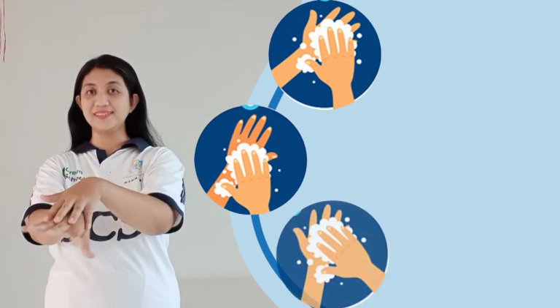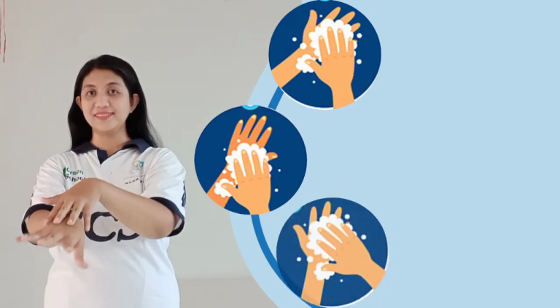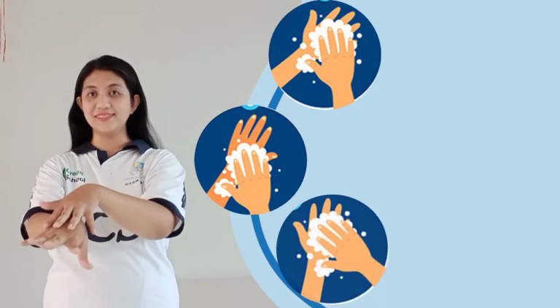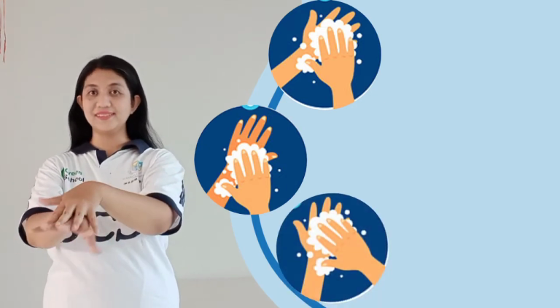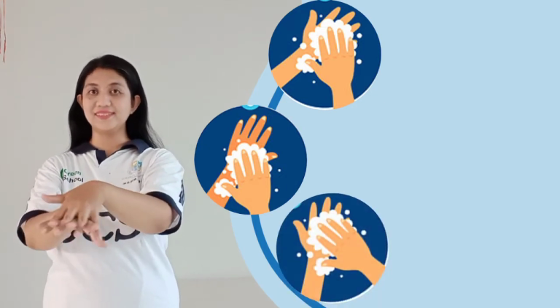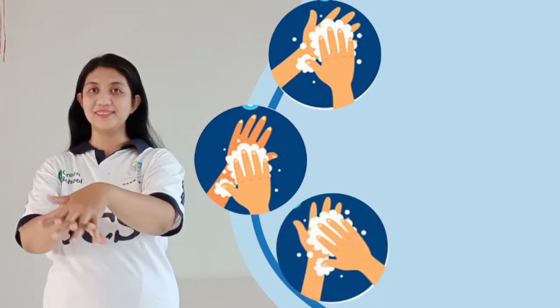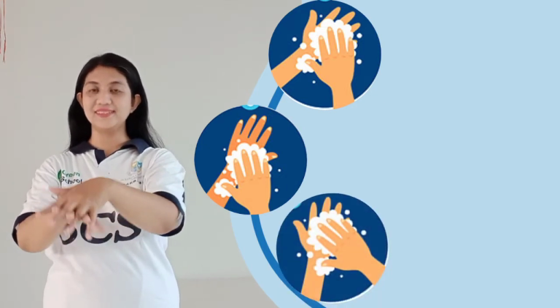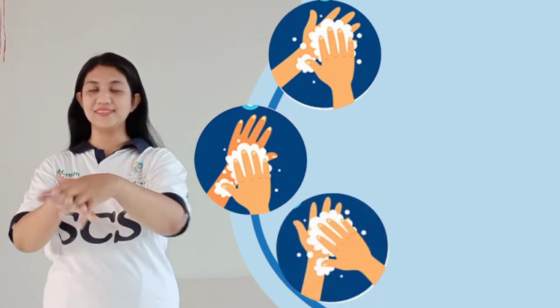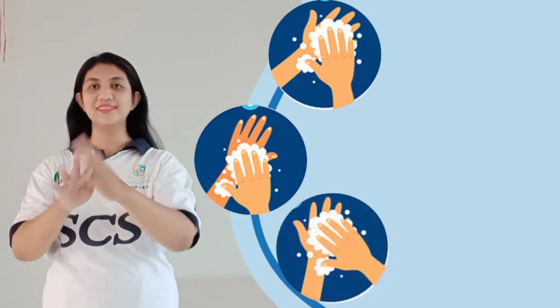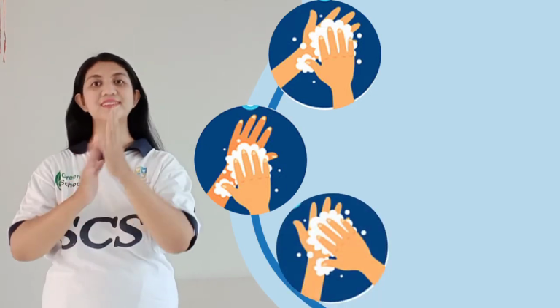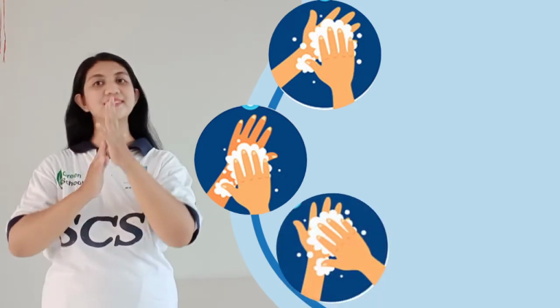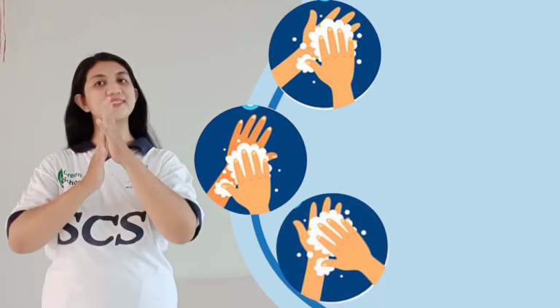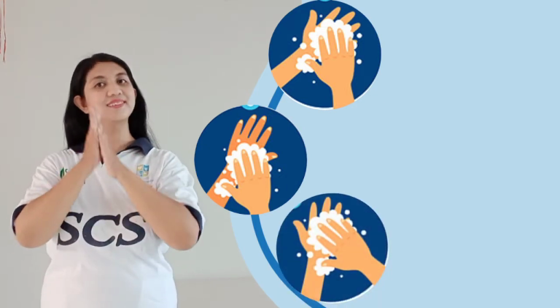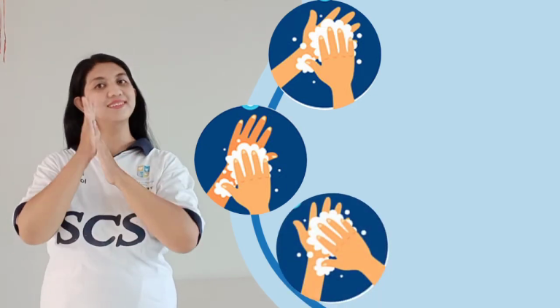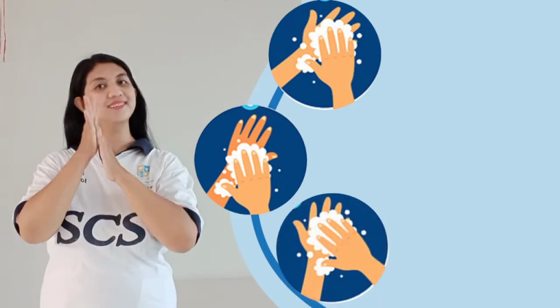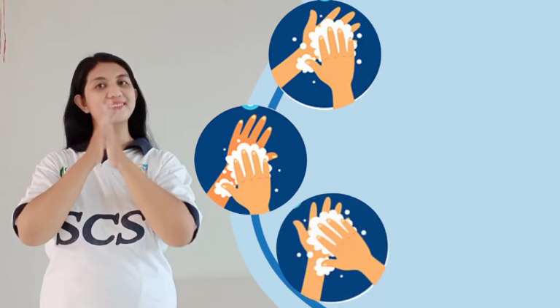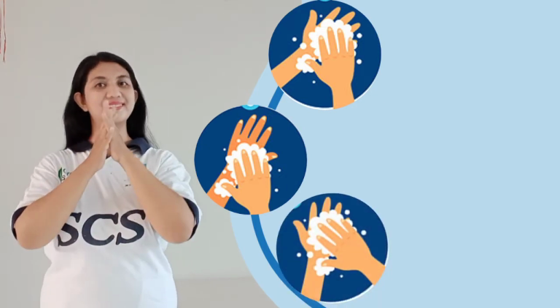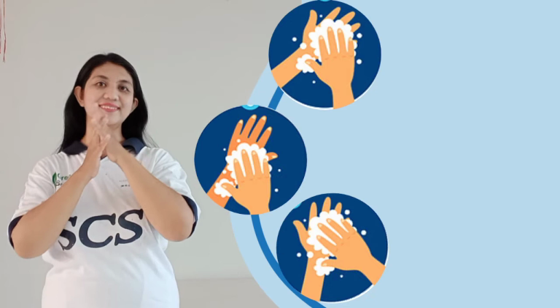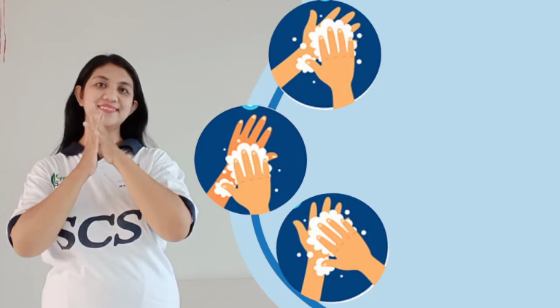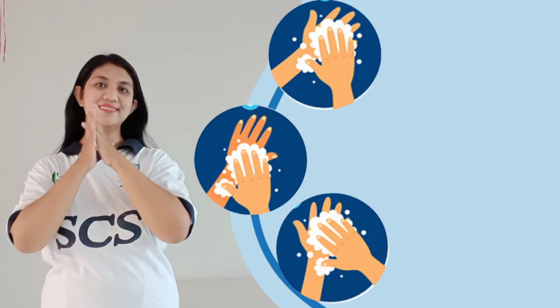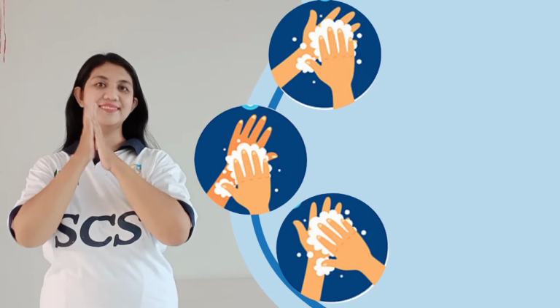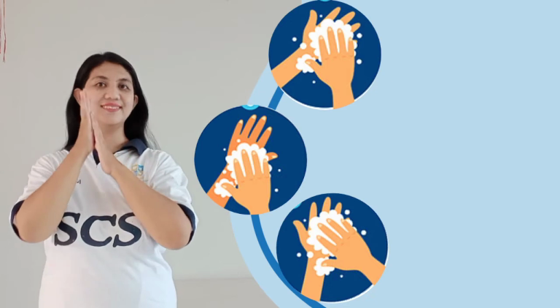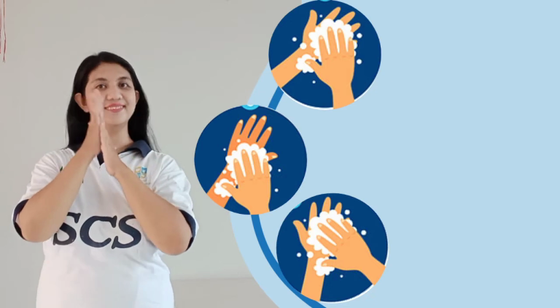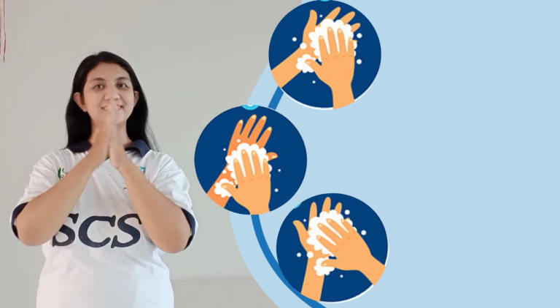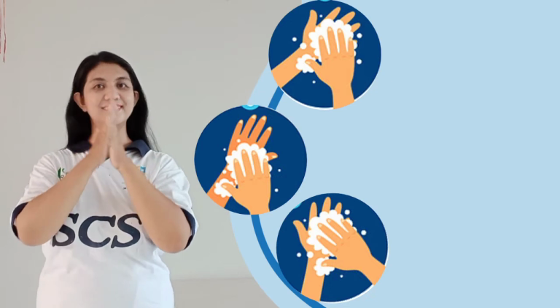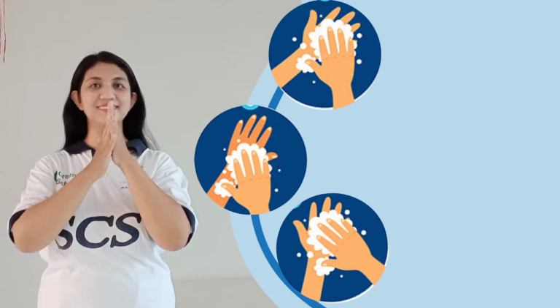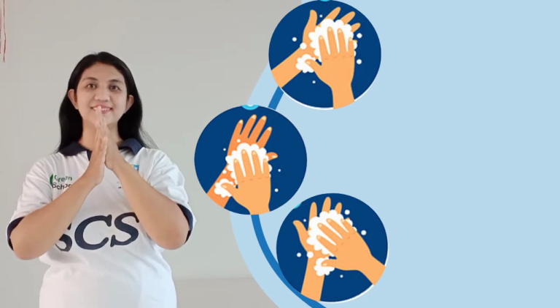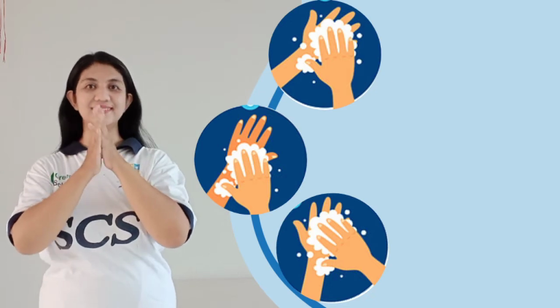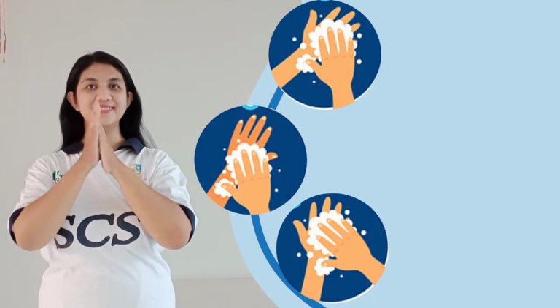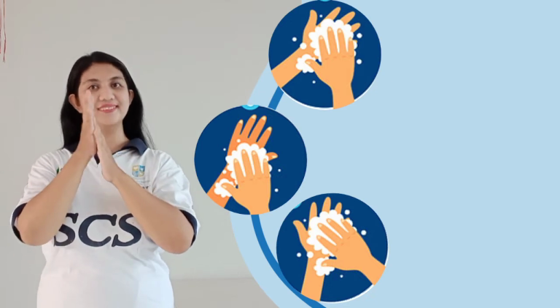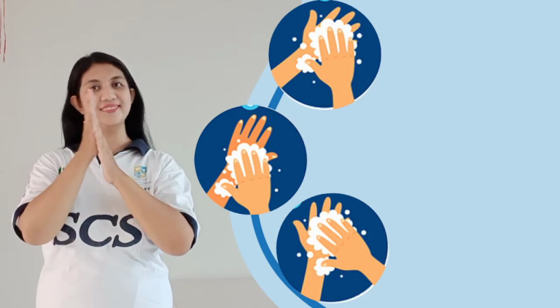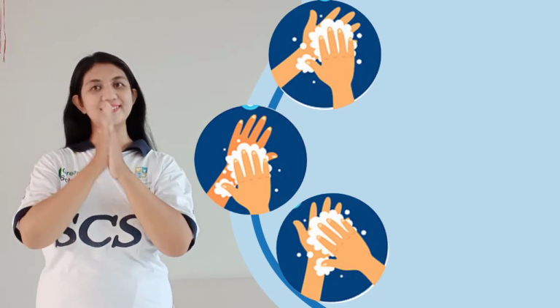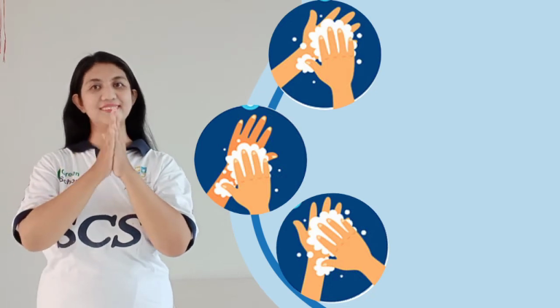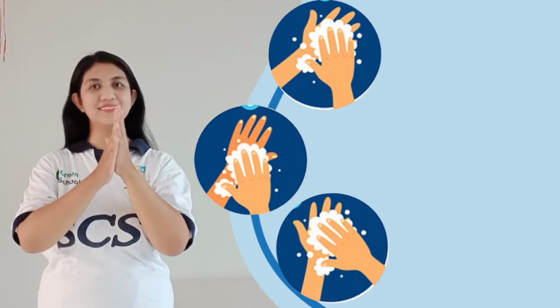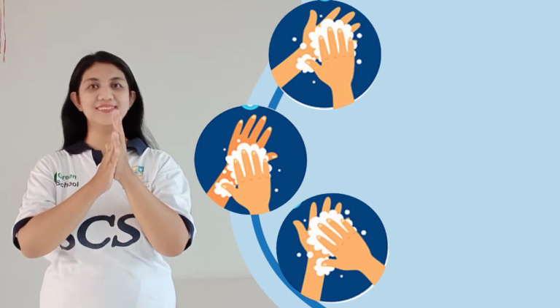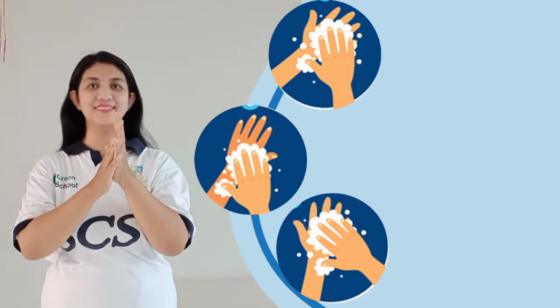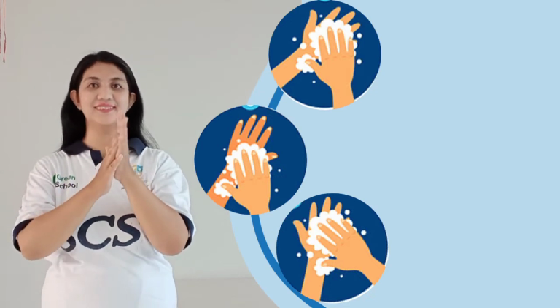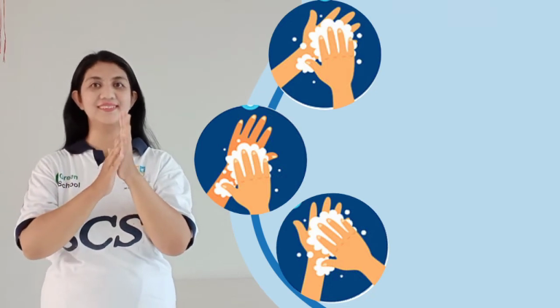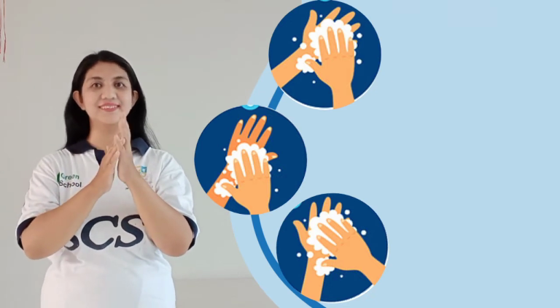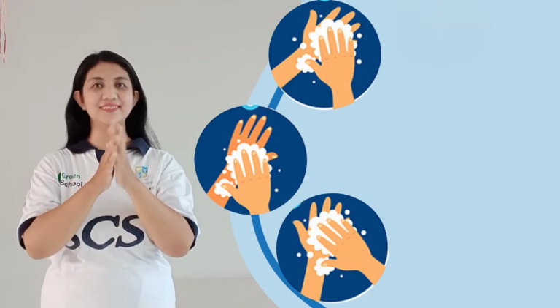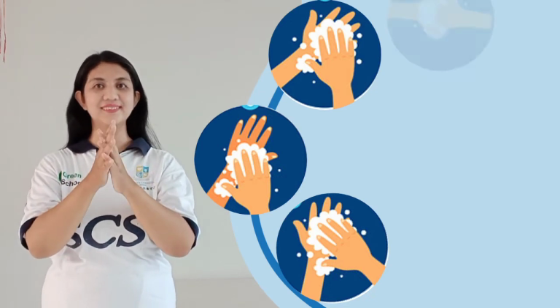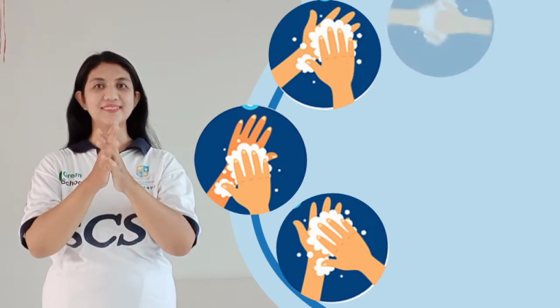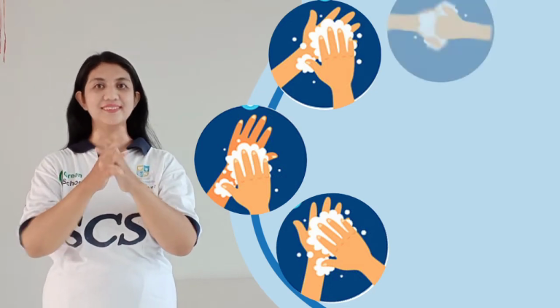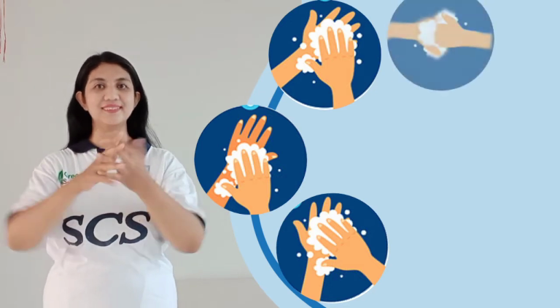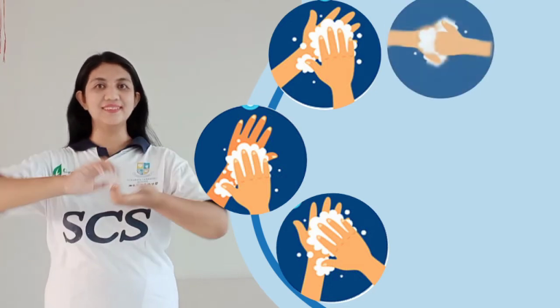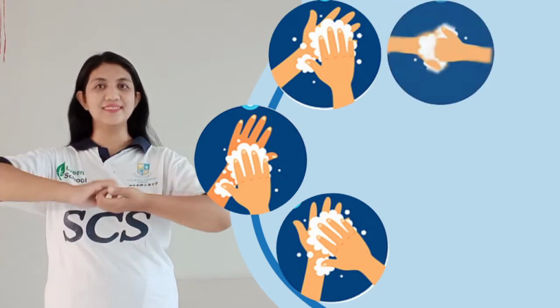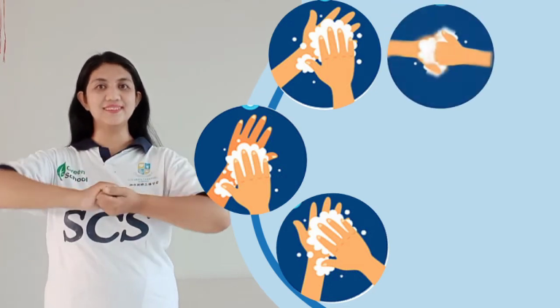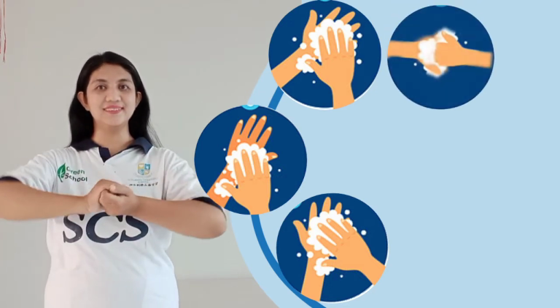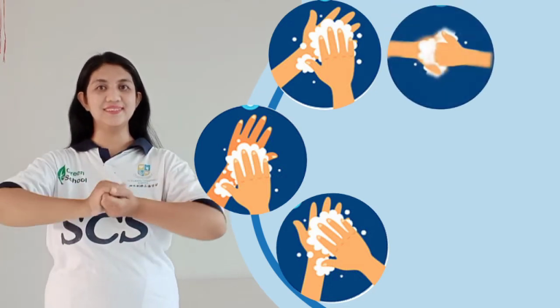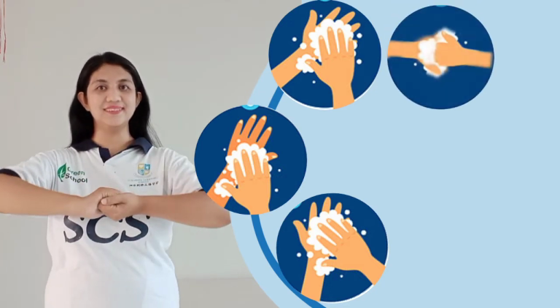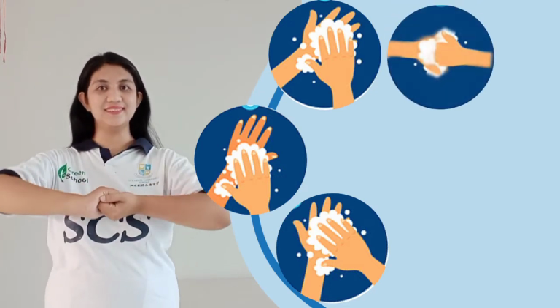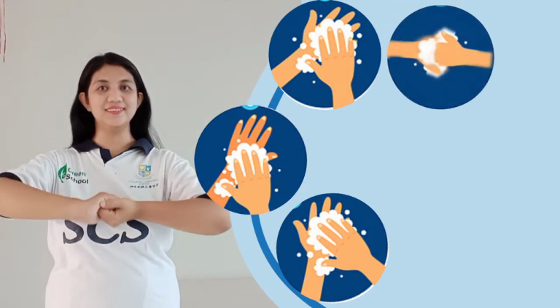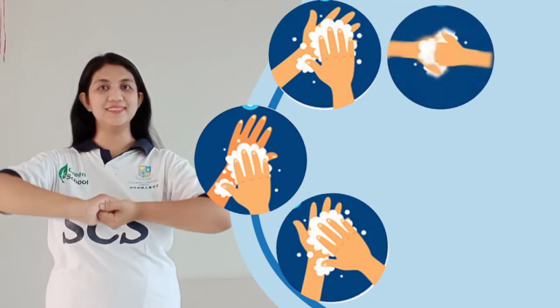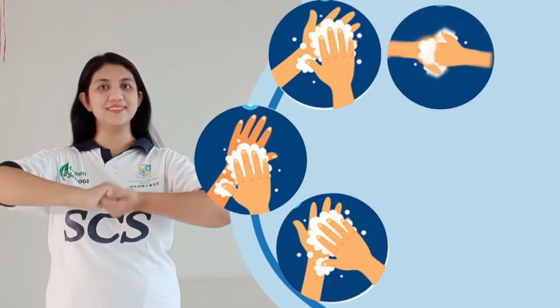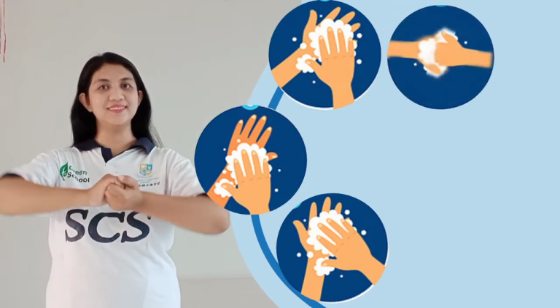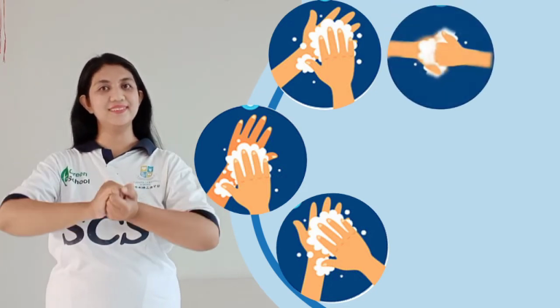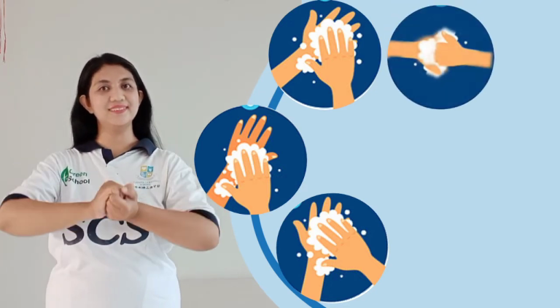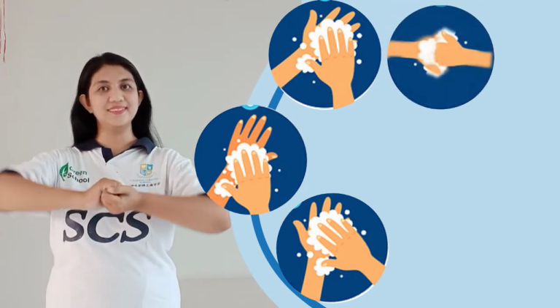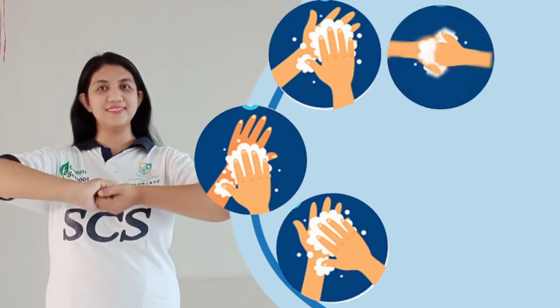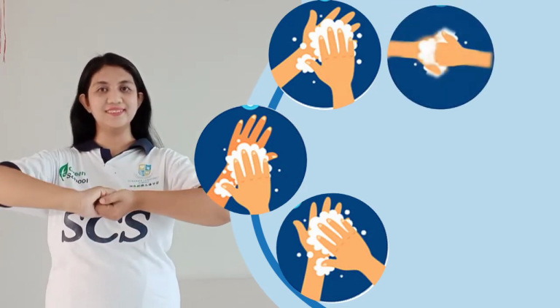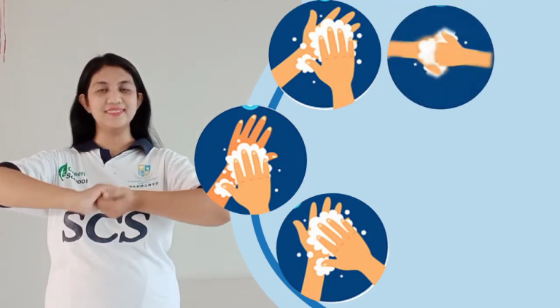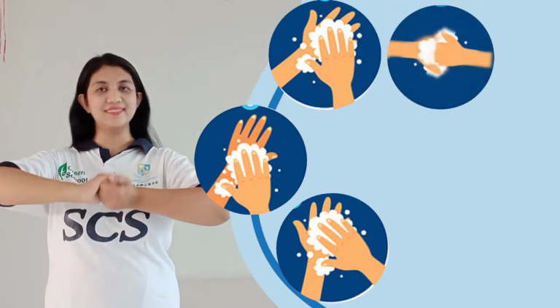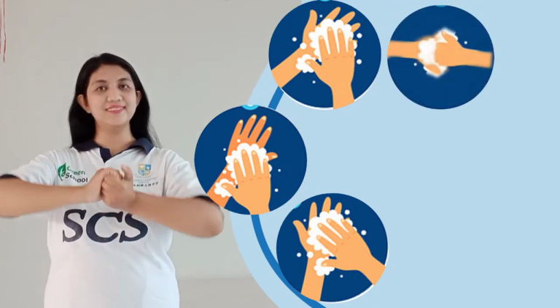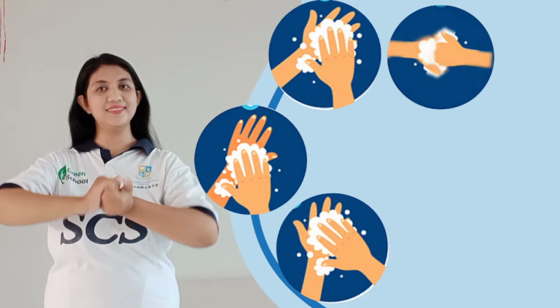Step 3: rub hands palm to palm. Step 4: locking of your hands.